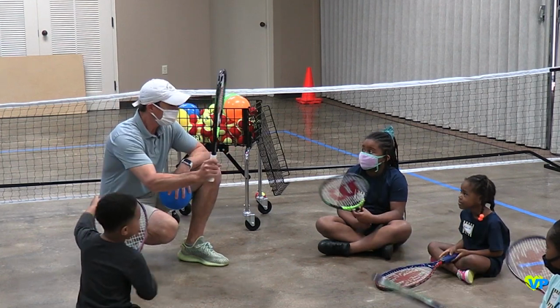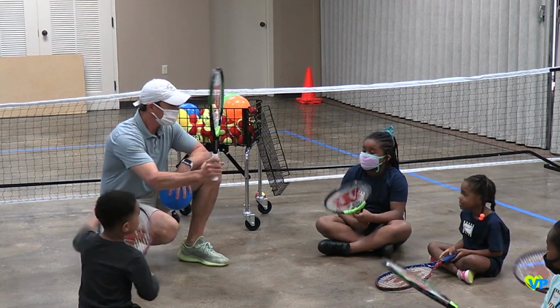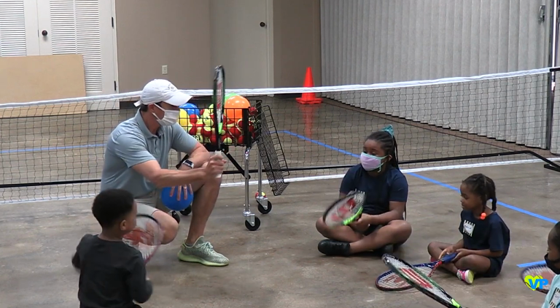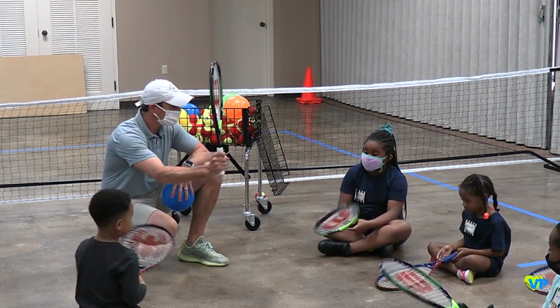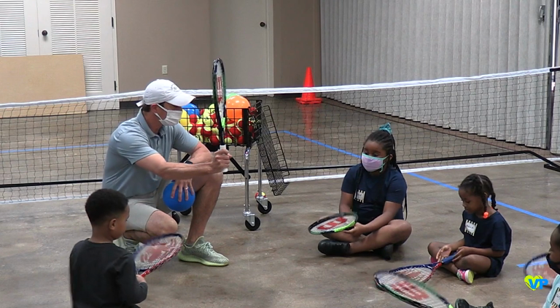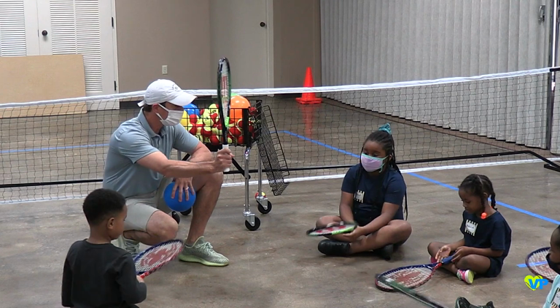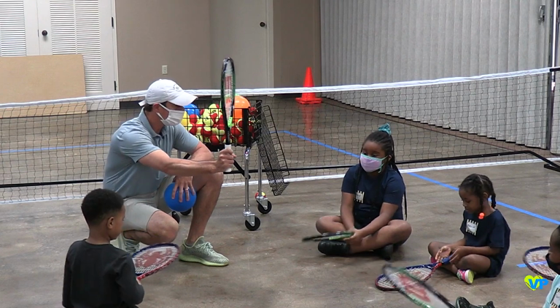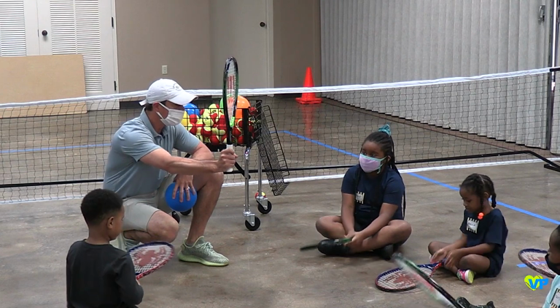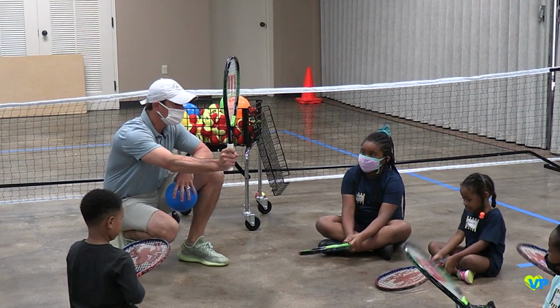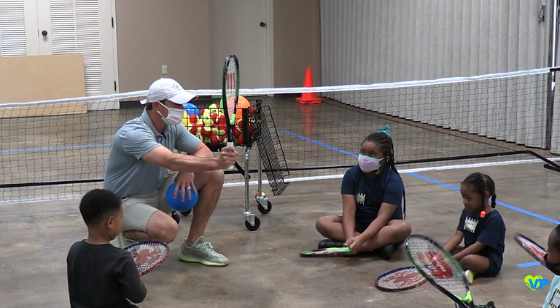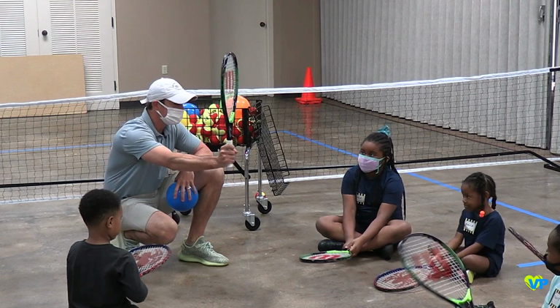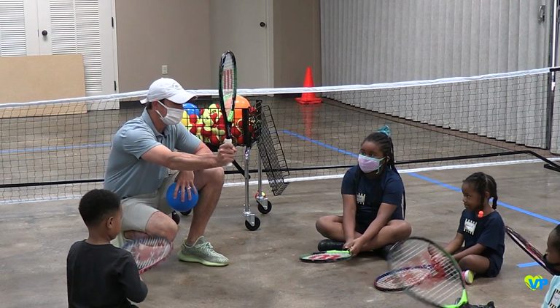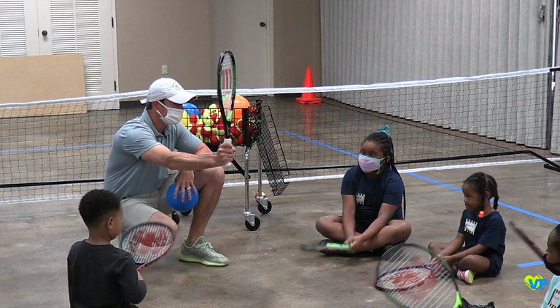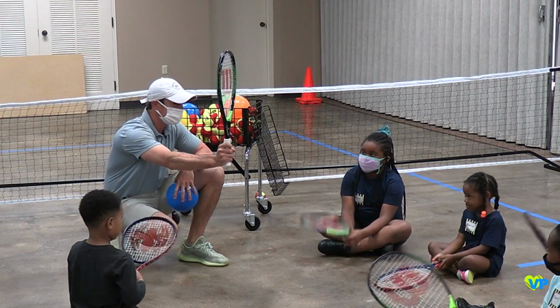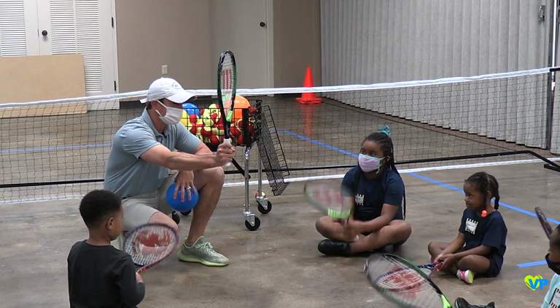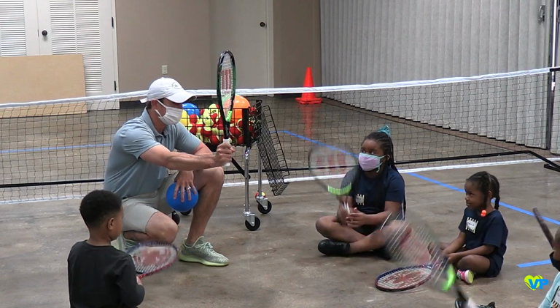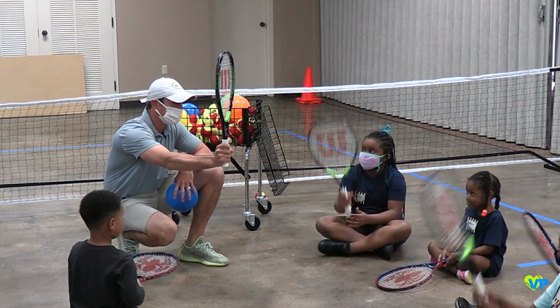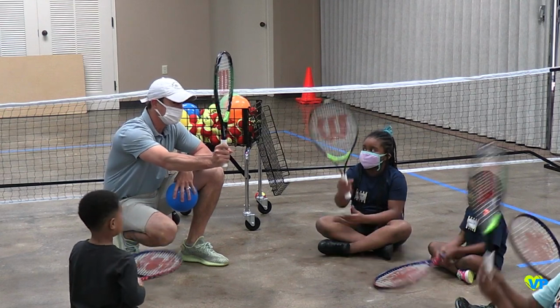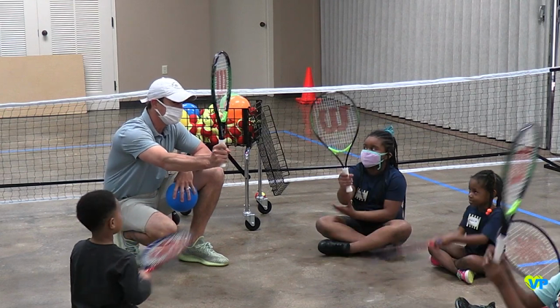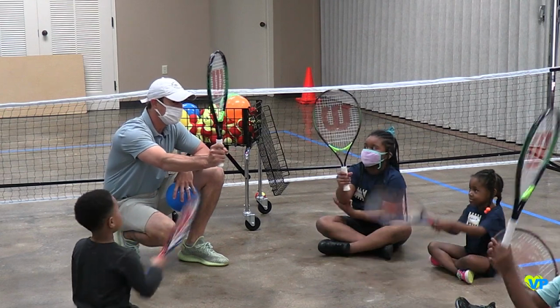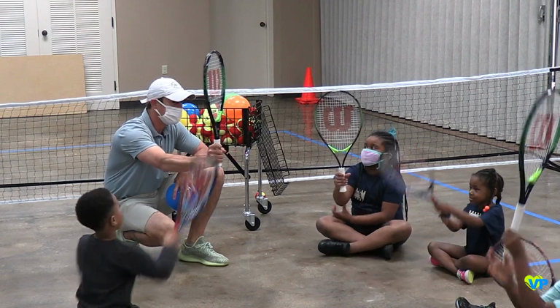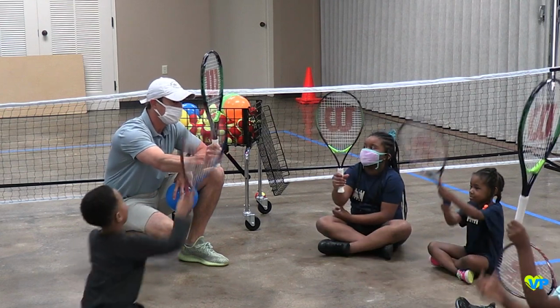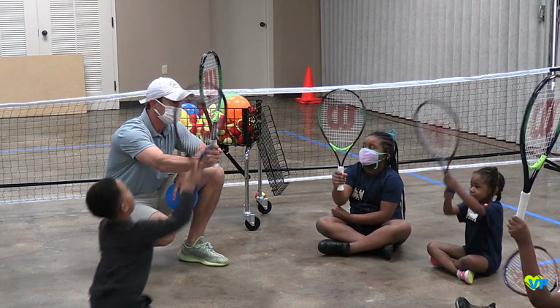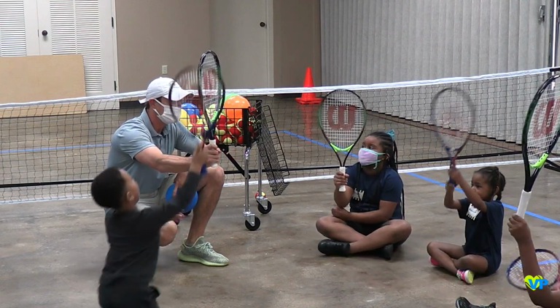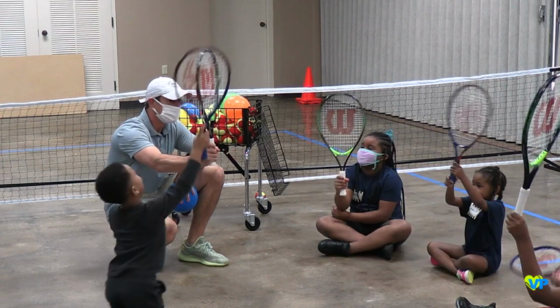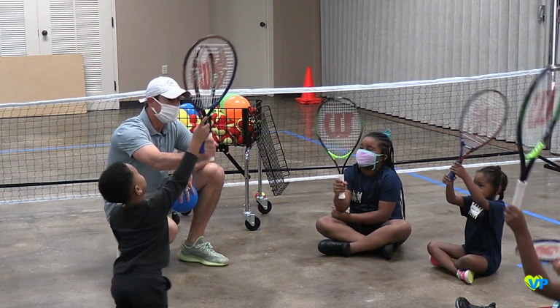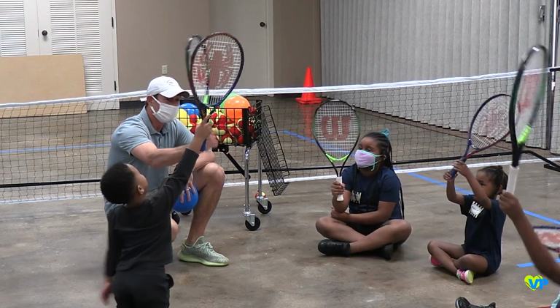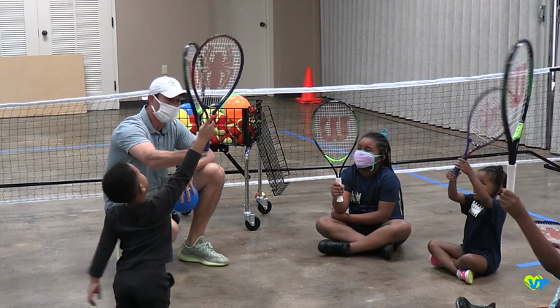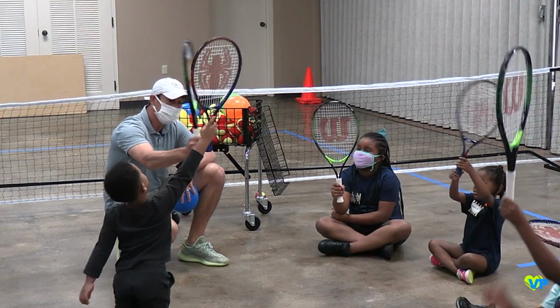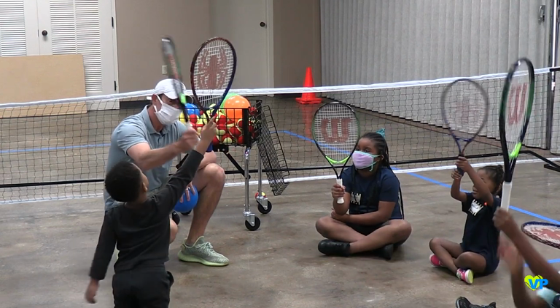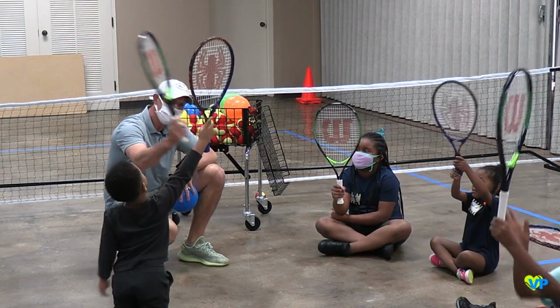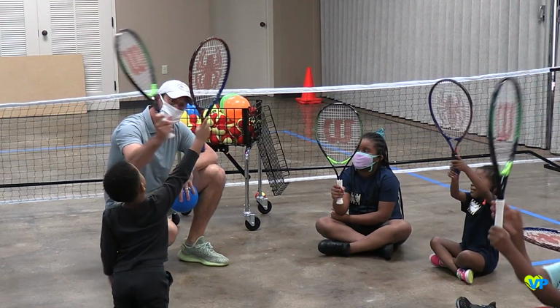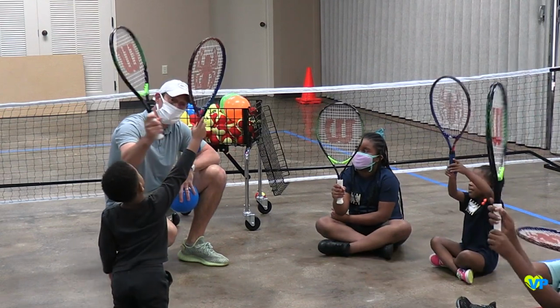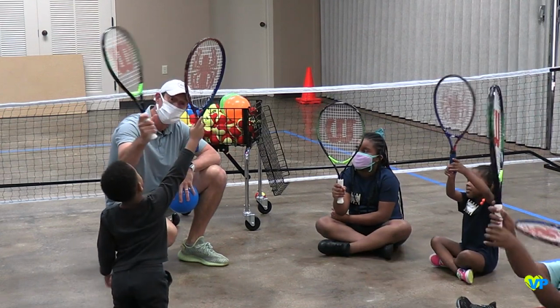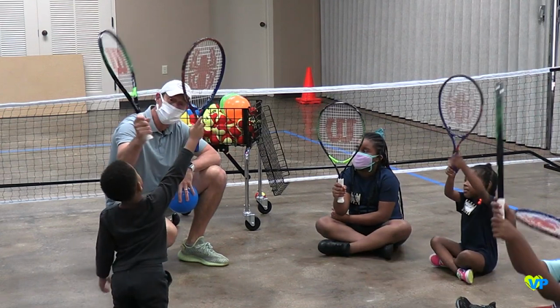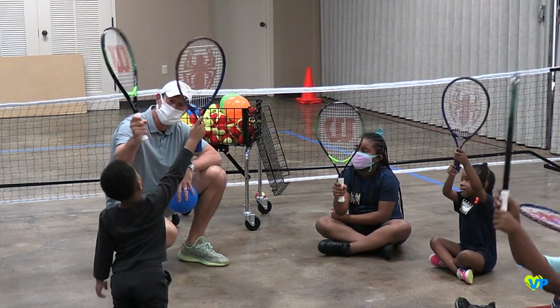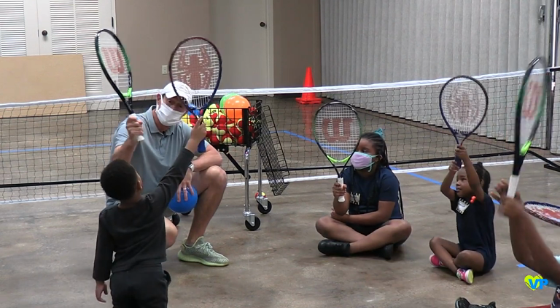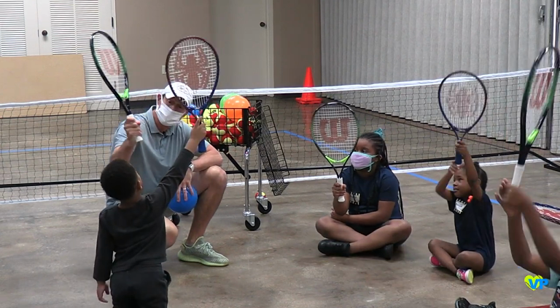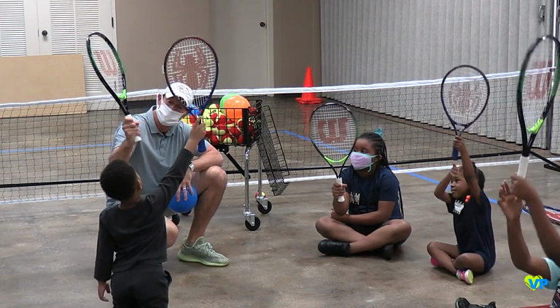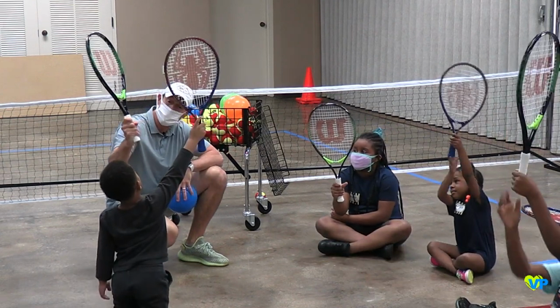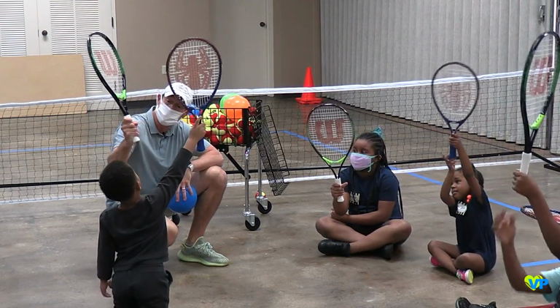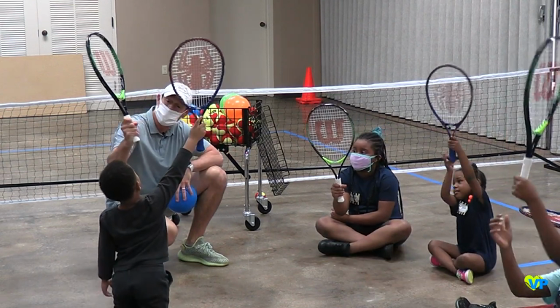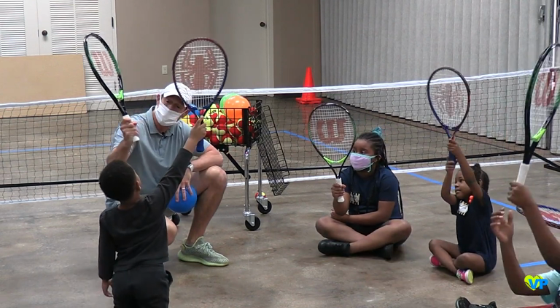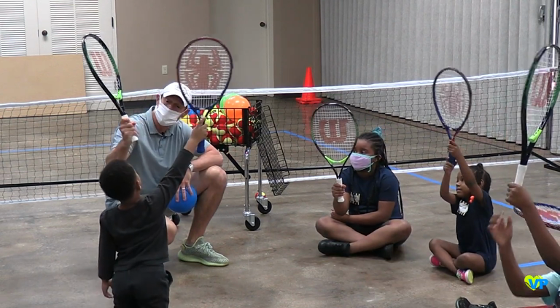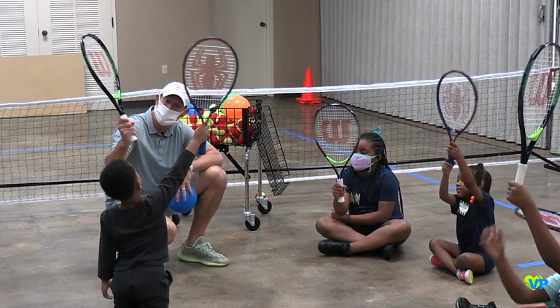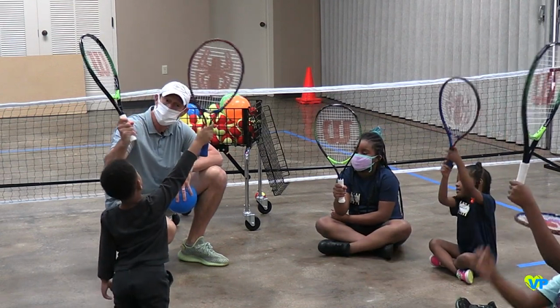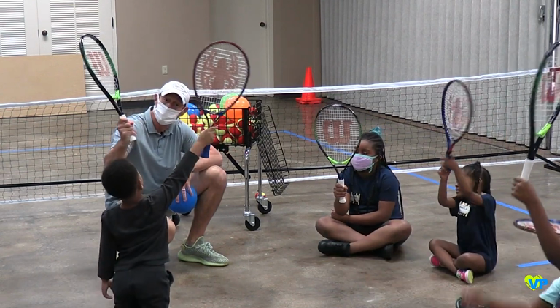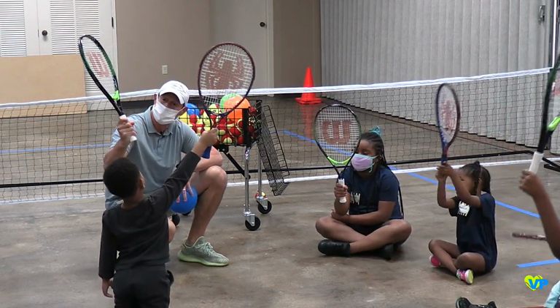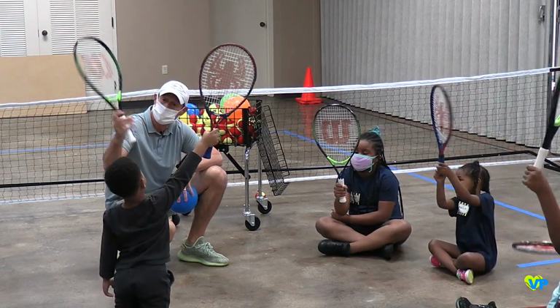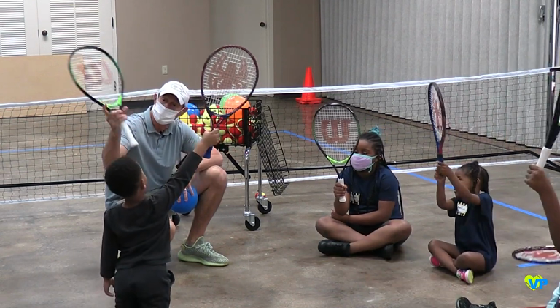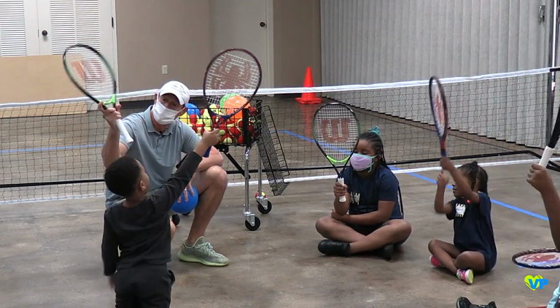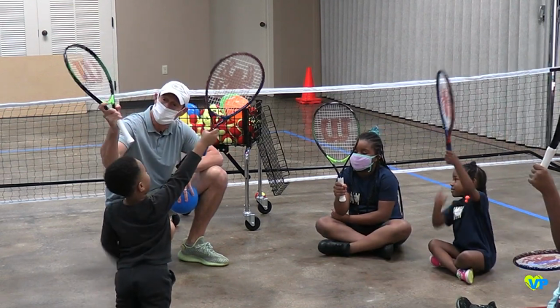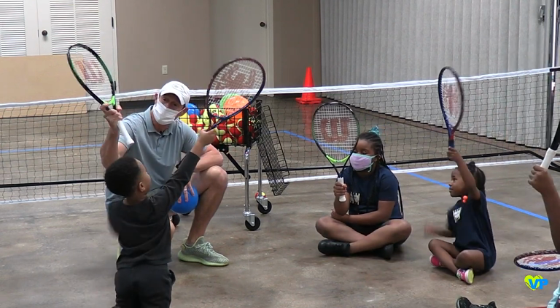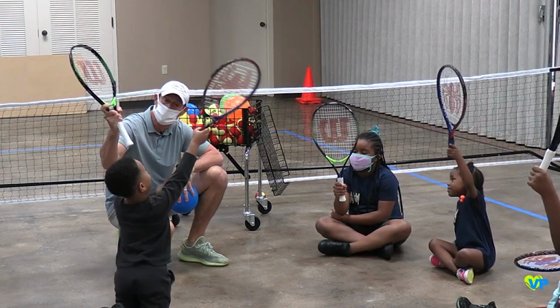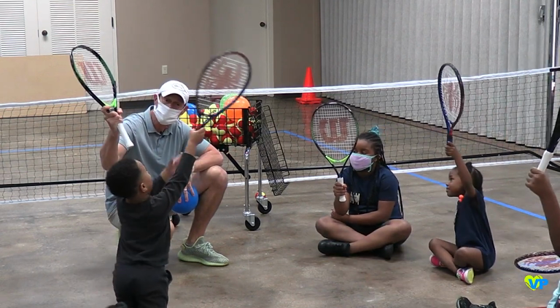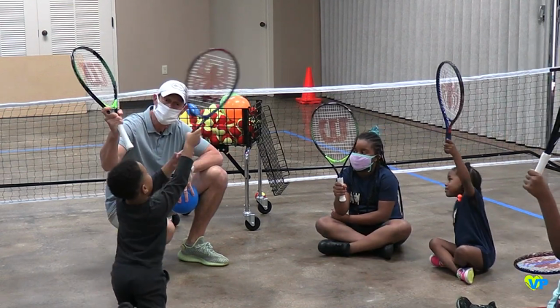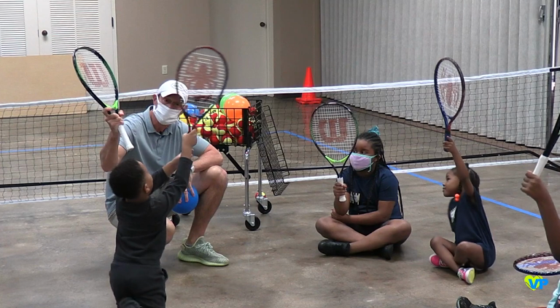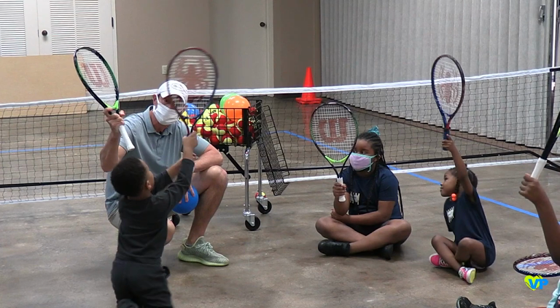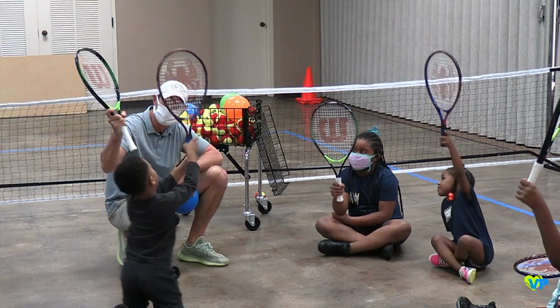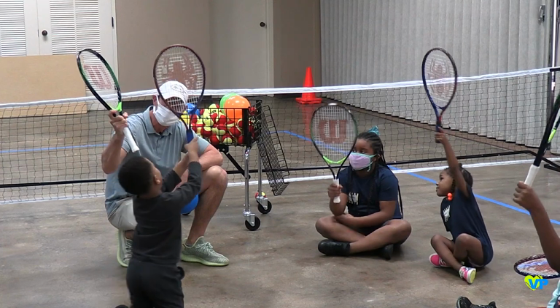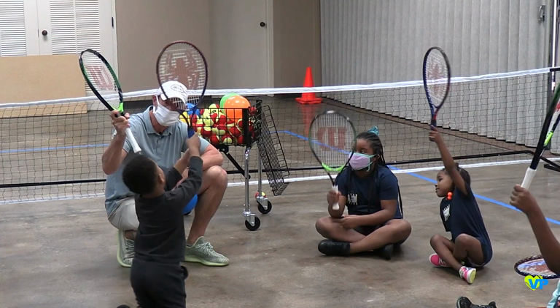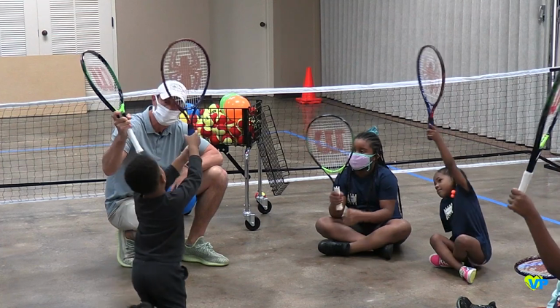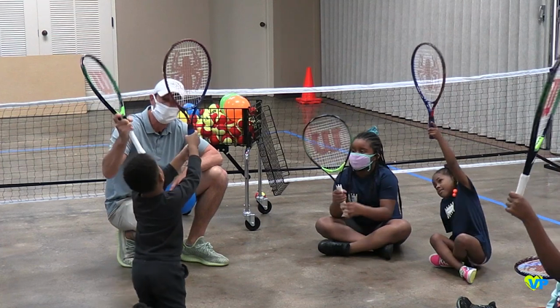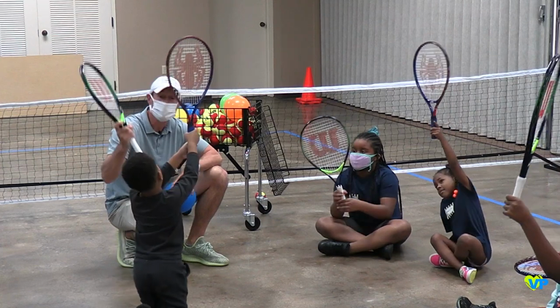When you do it, make sure you're holding the racket at the bottom of the grip — don't hold it up here.